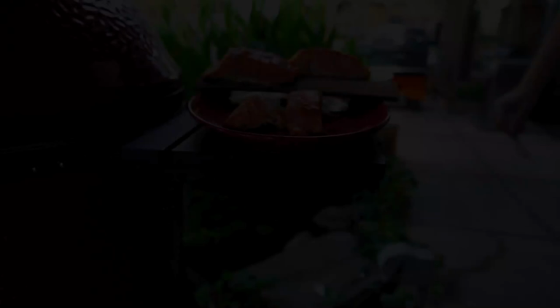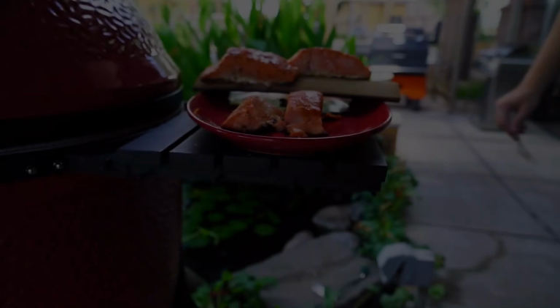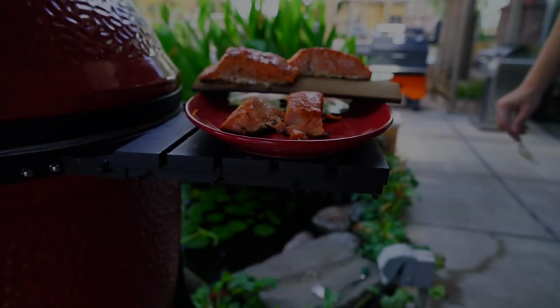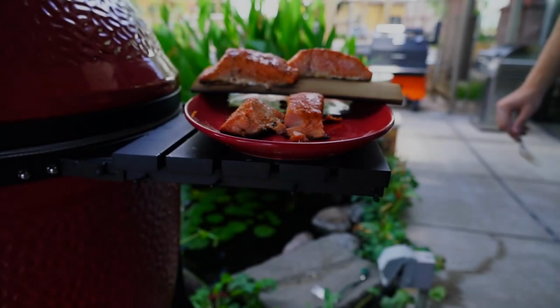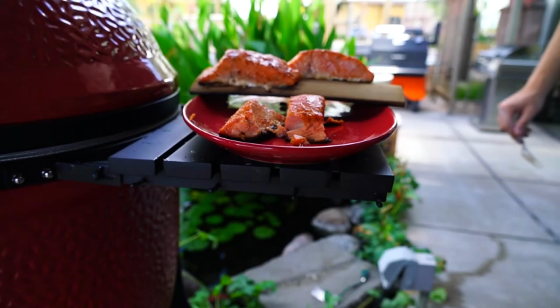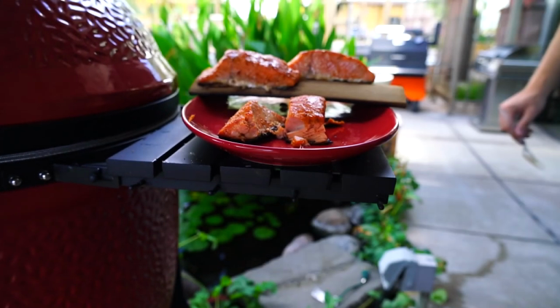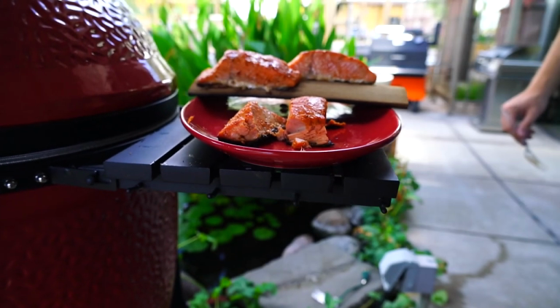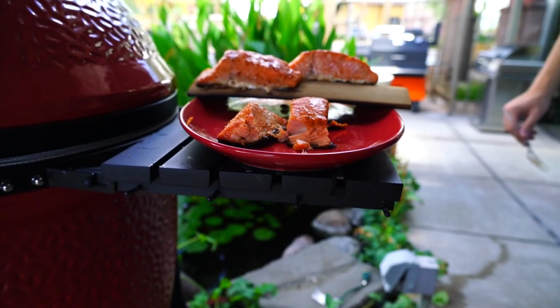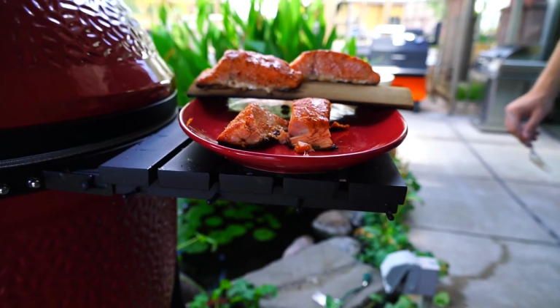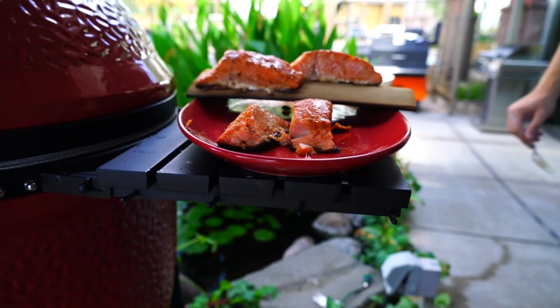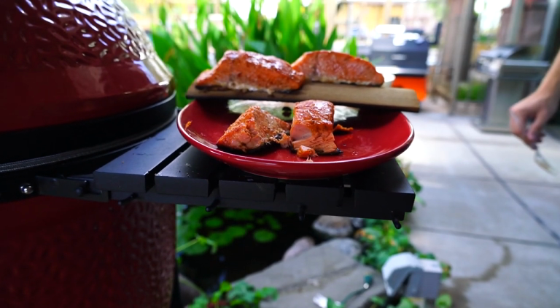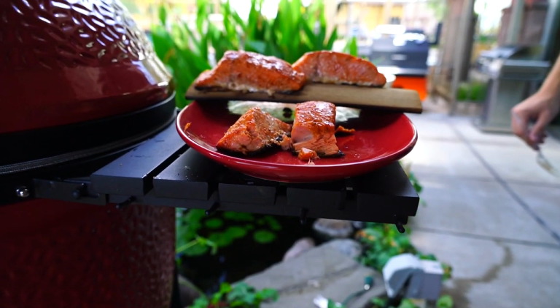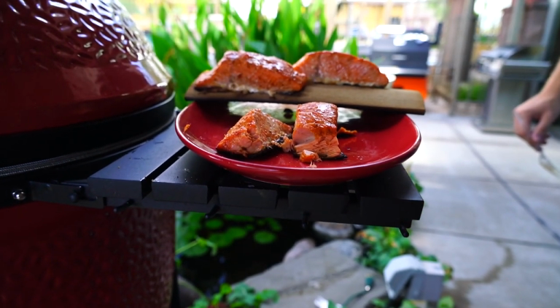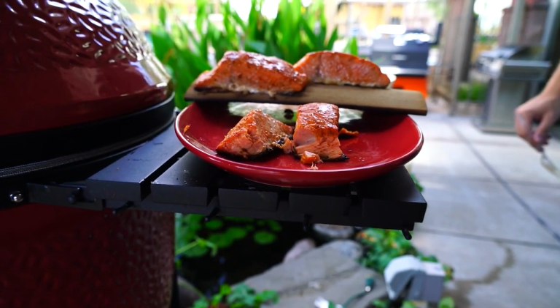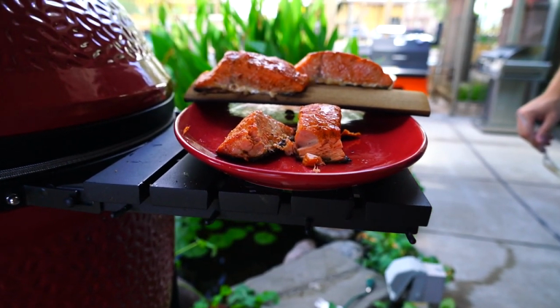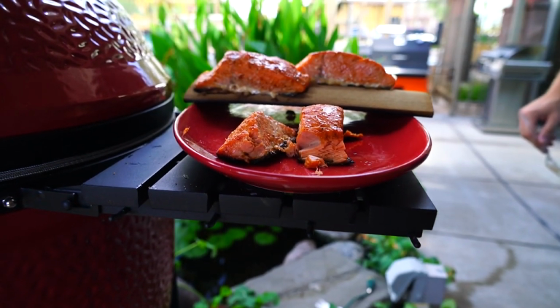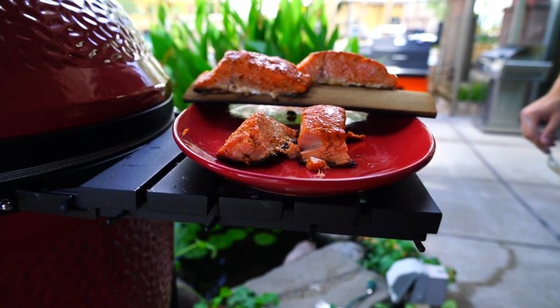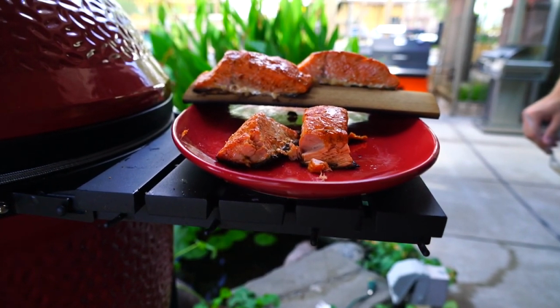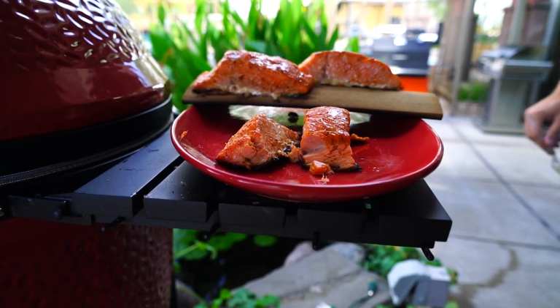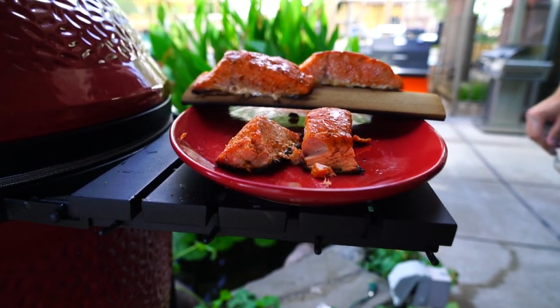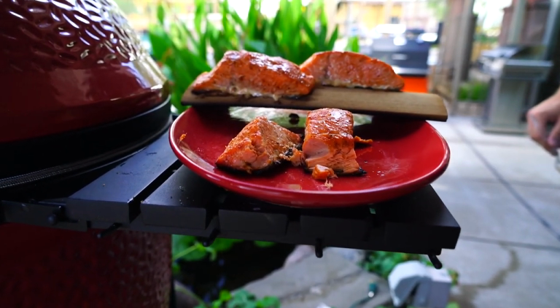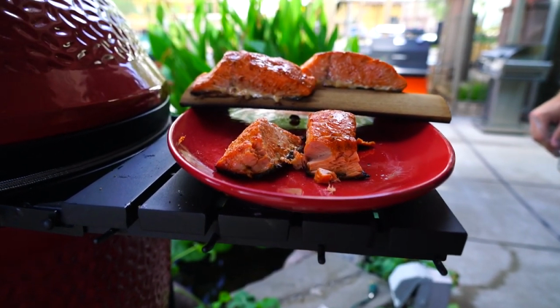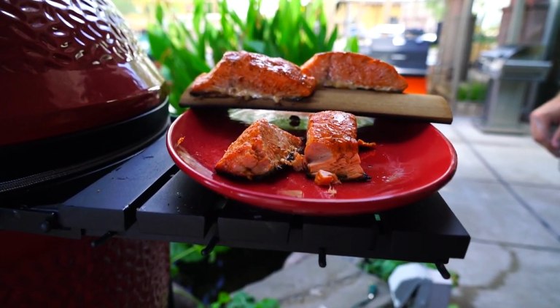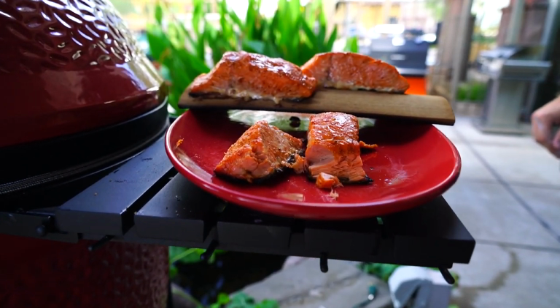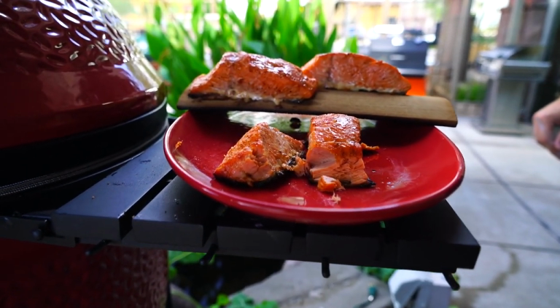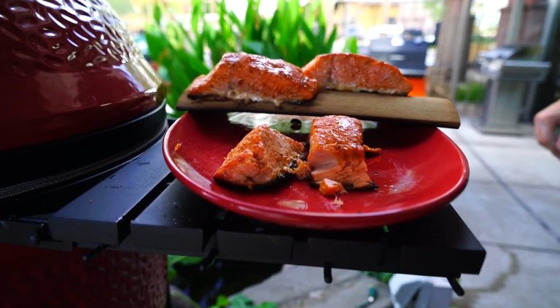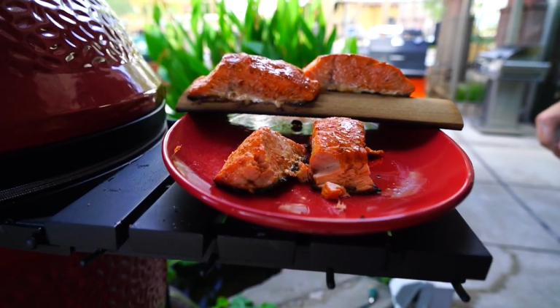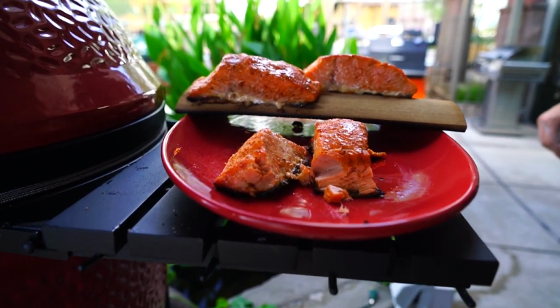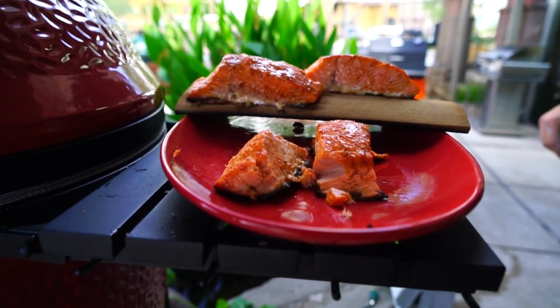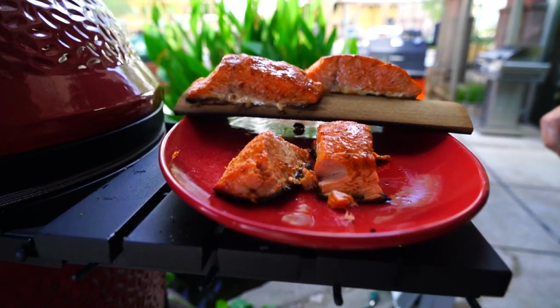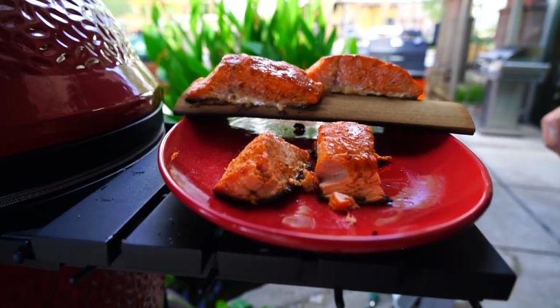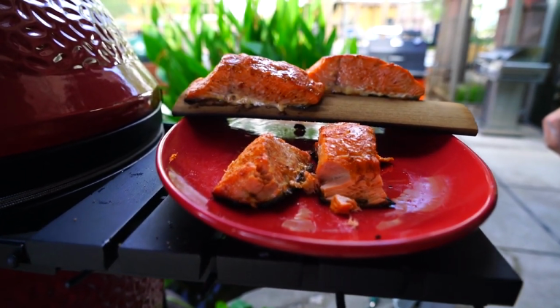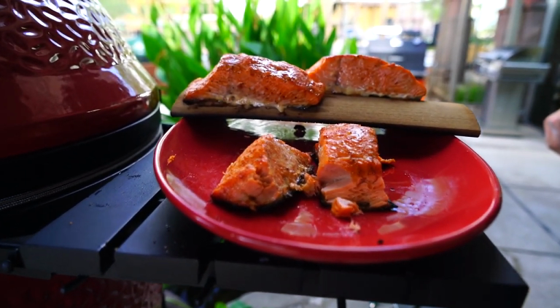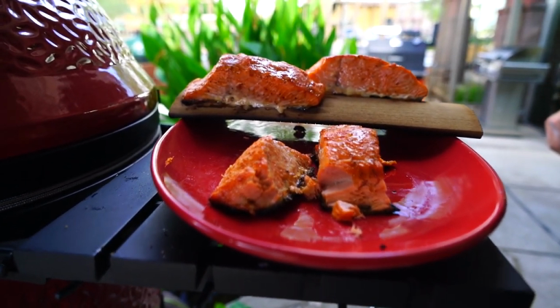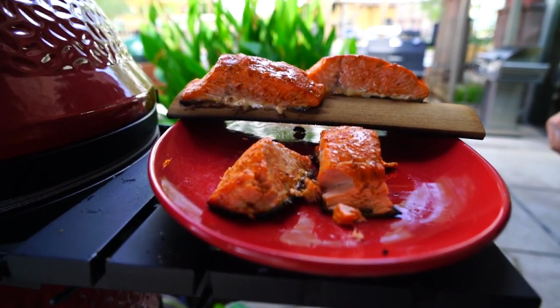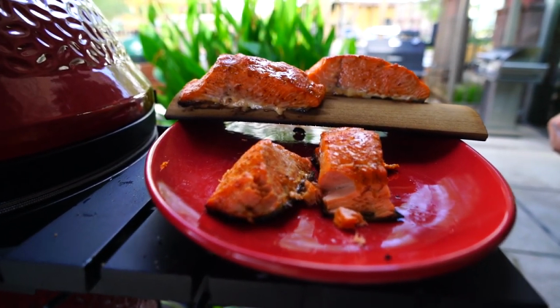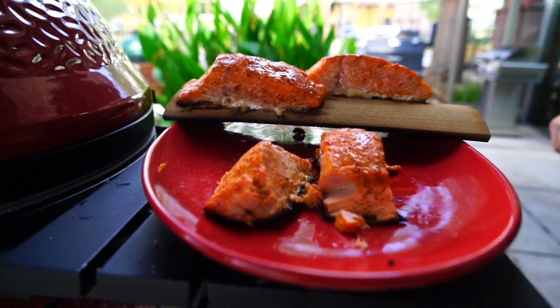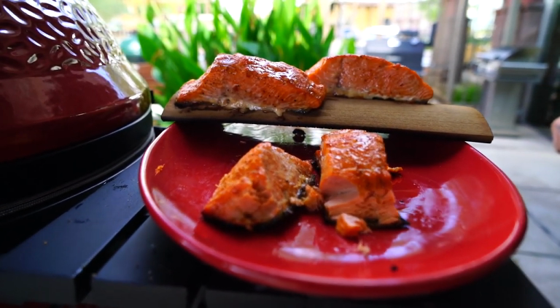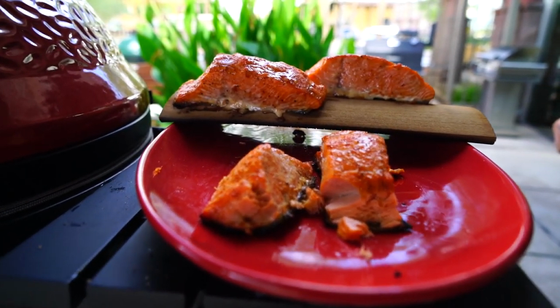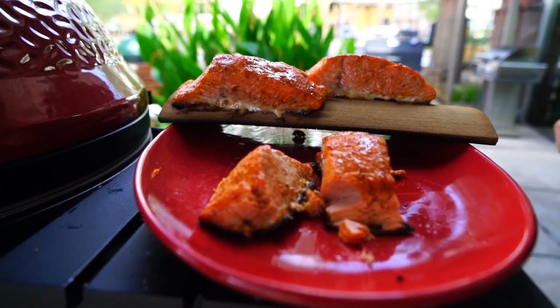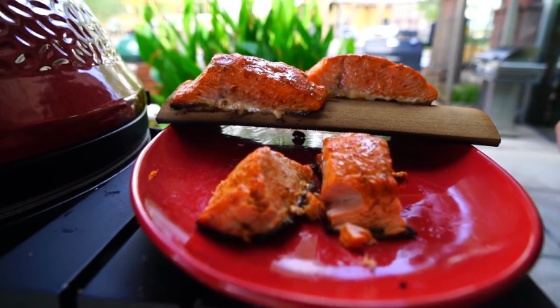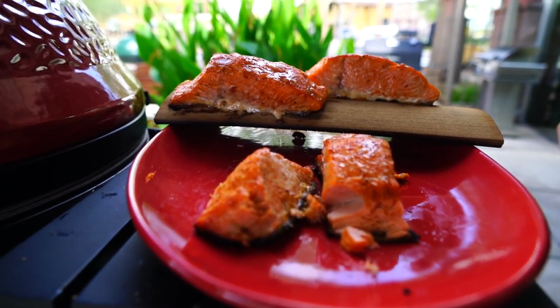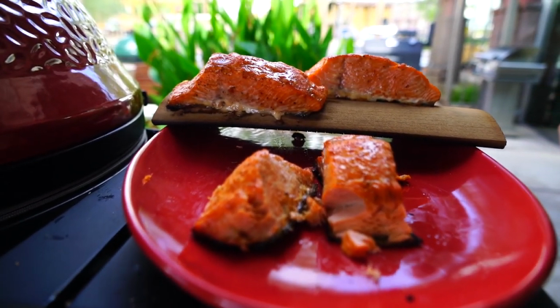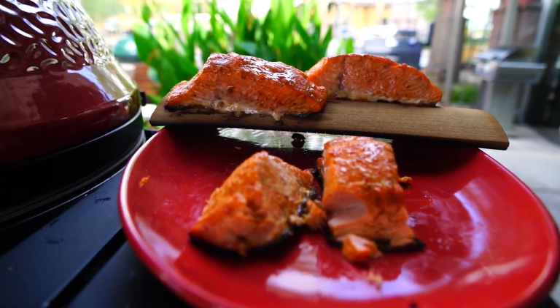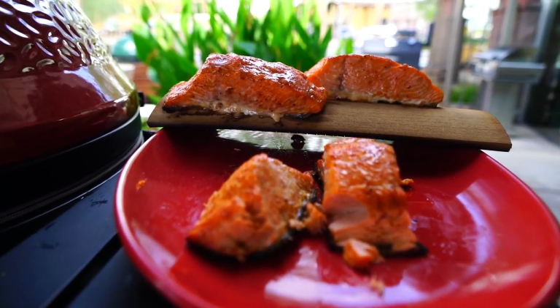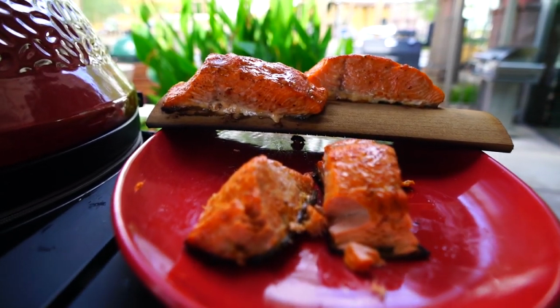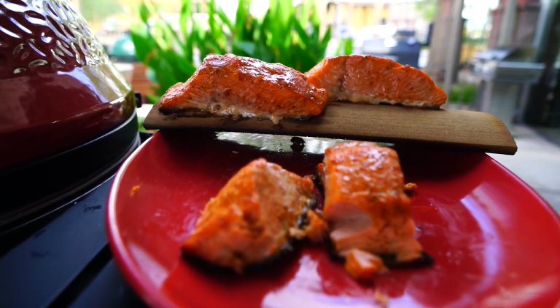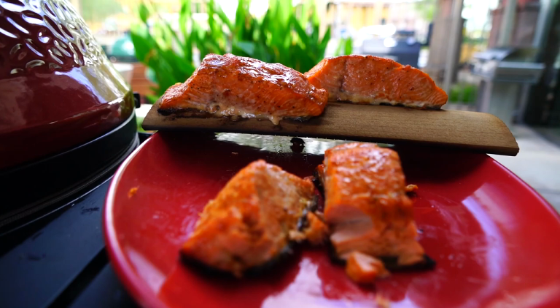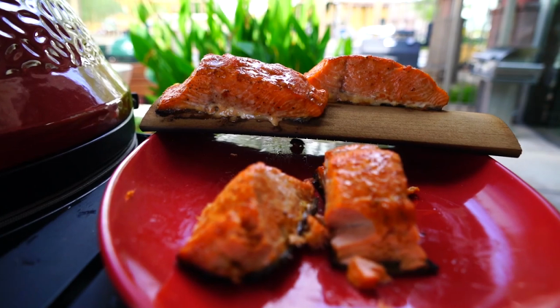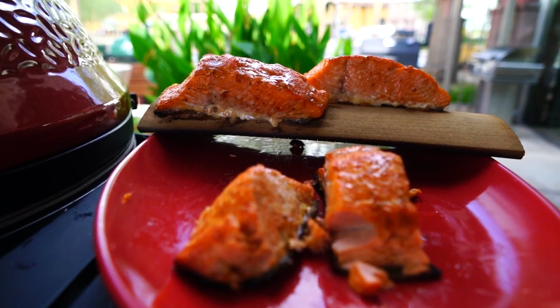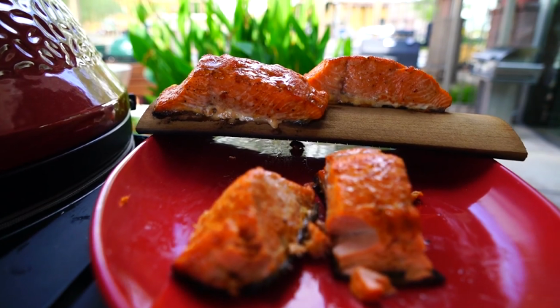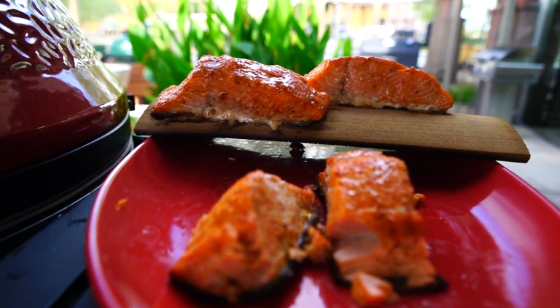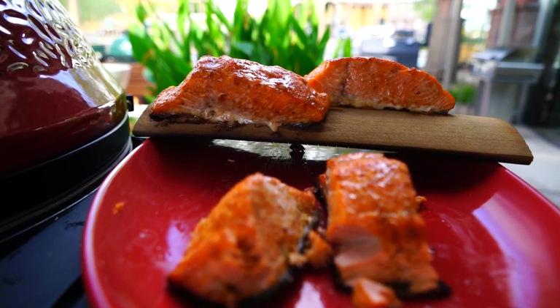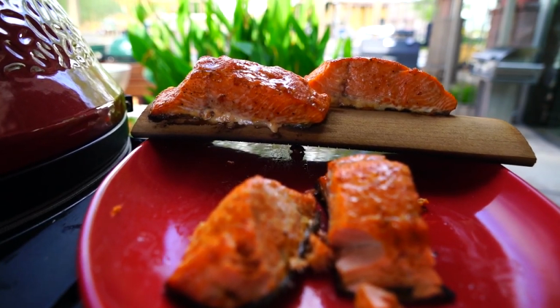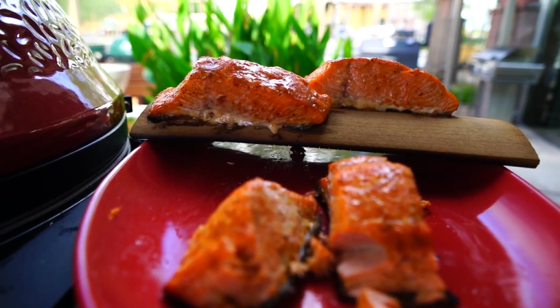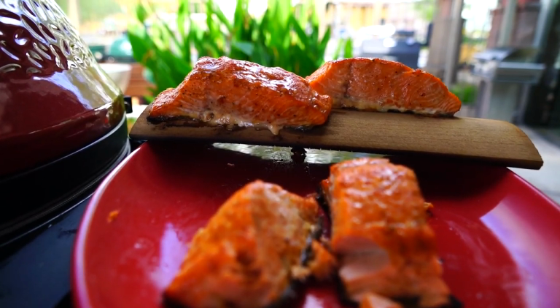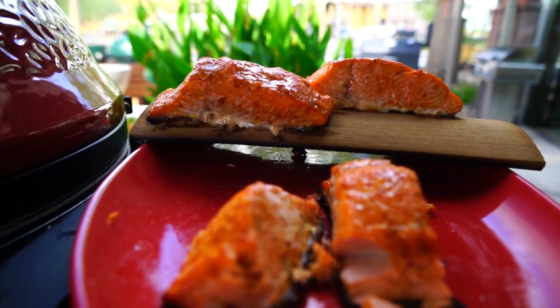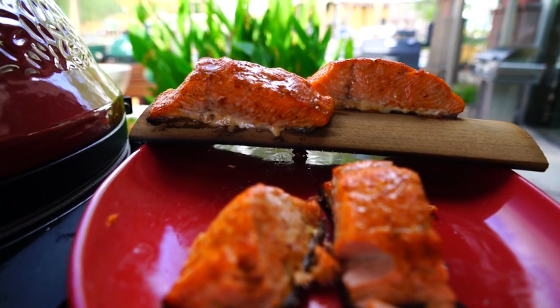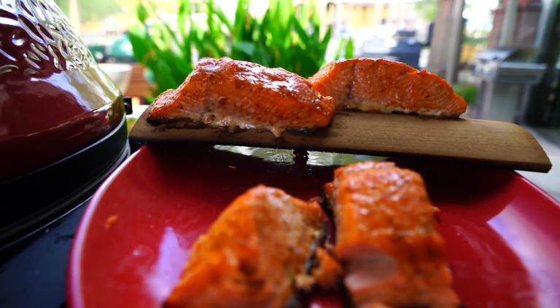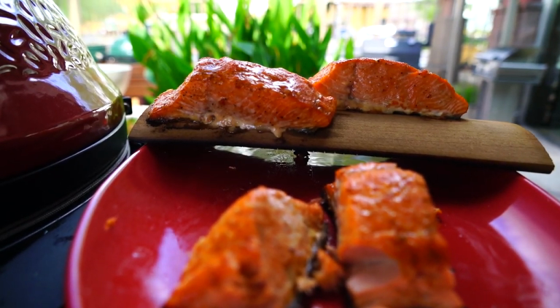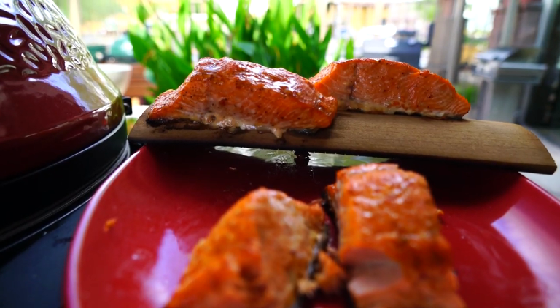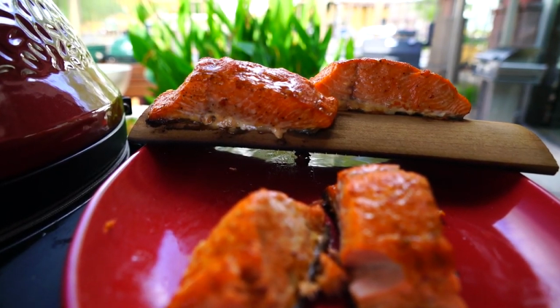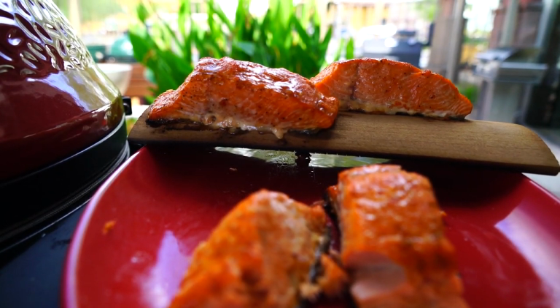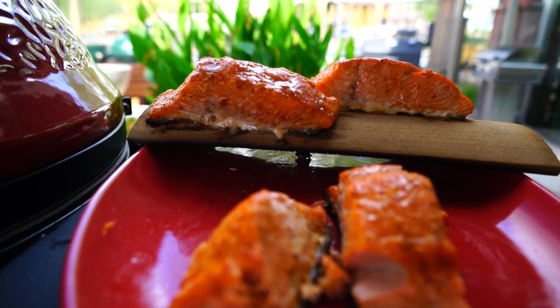So you can see how flaky it is. That's how you know it's cooked well — super moist. Now it's just about how it tastes.